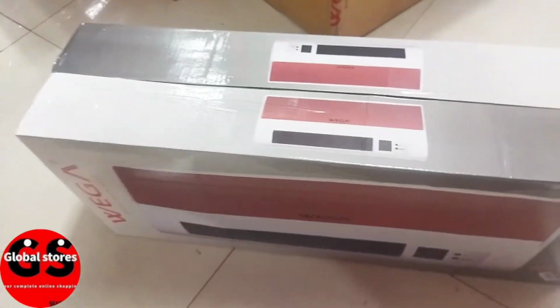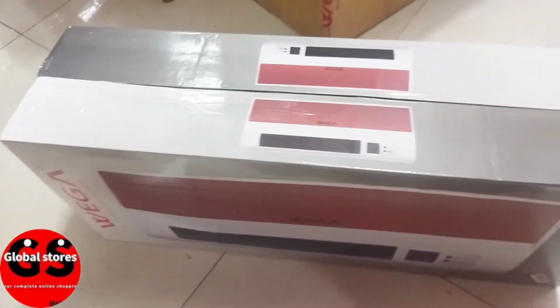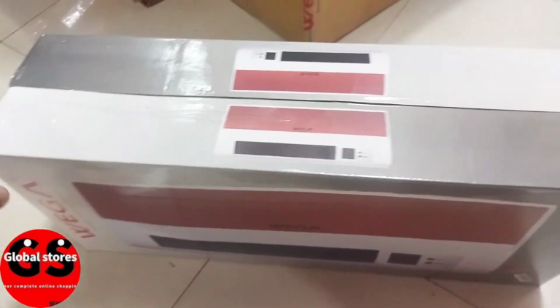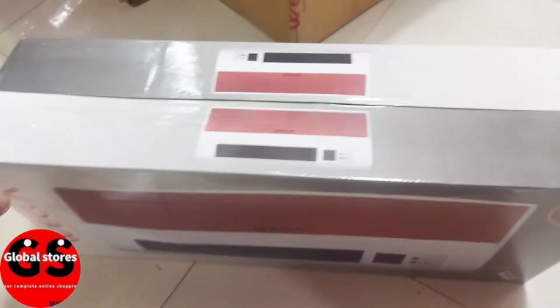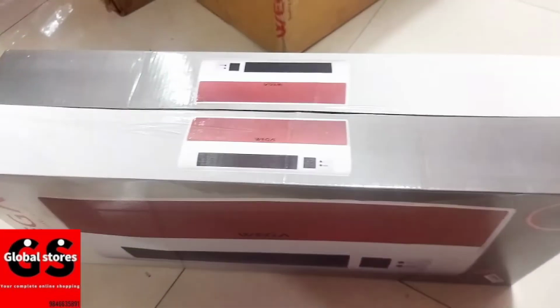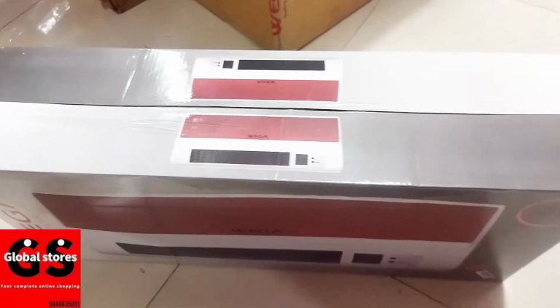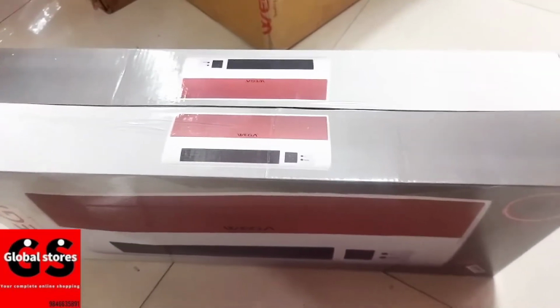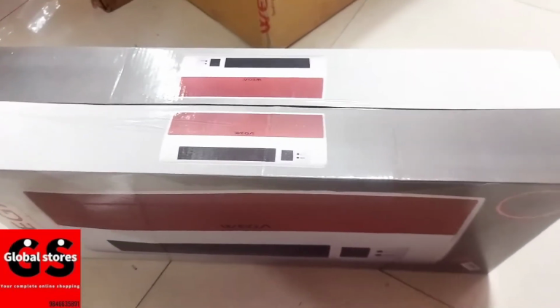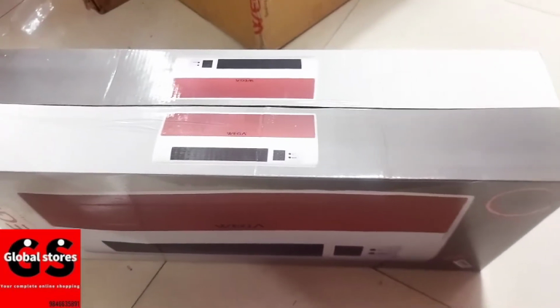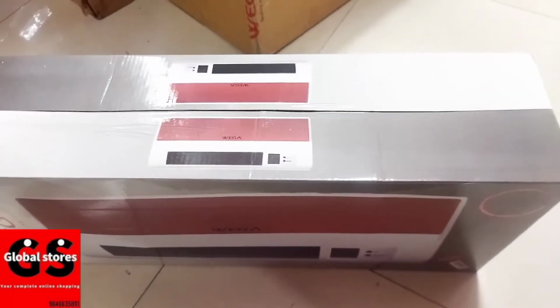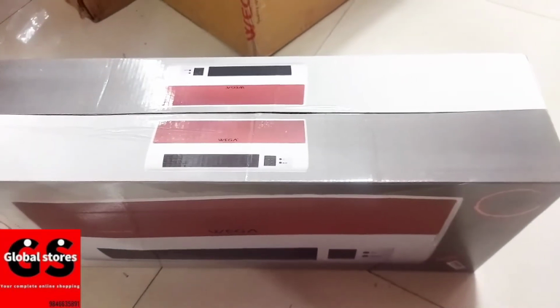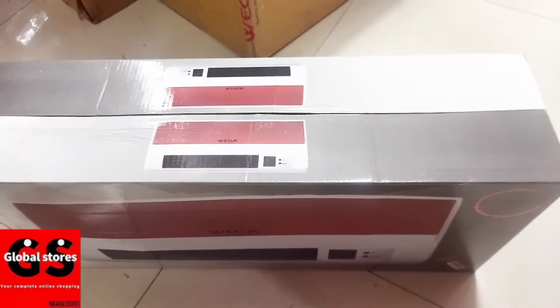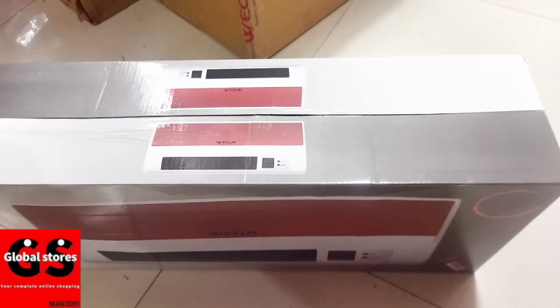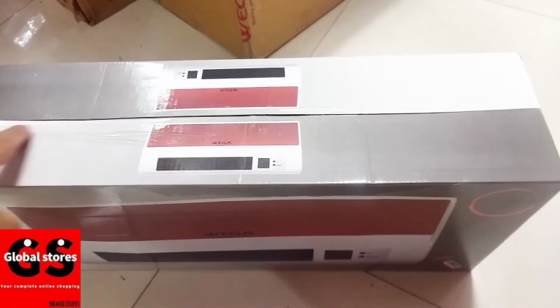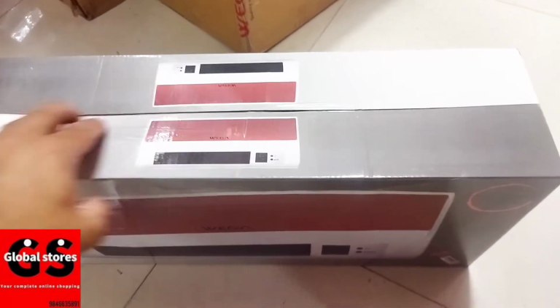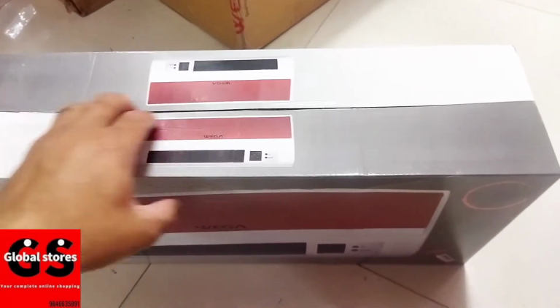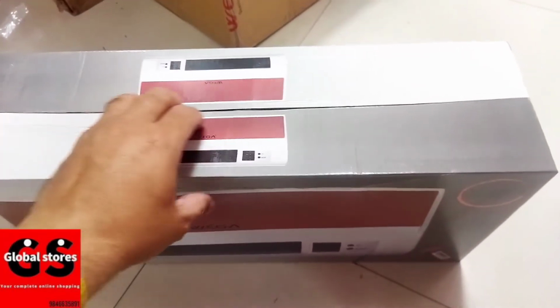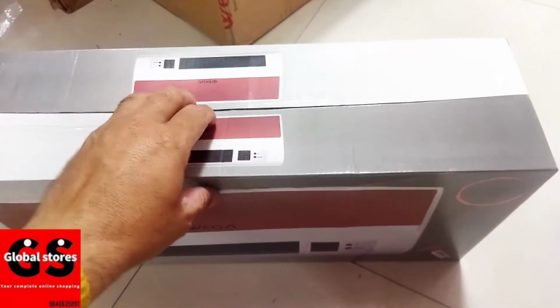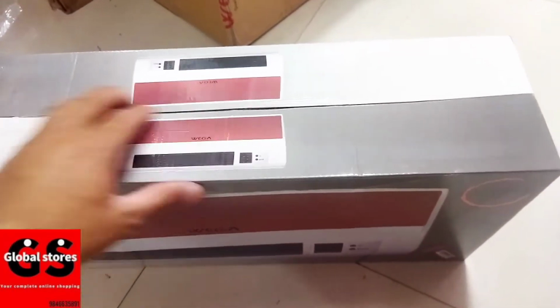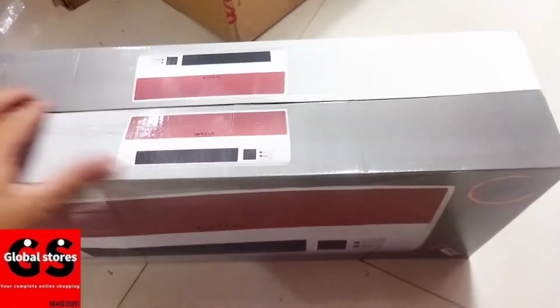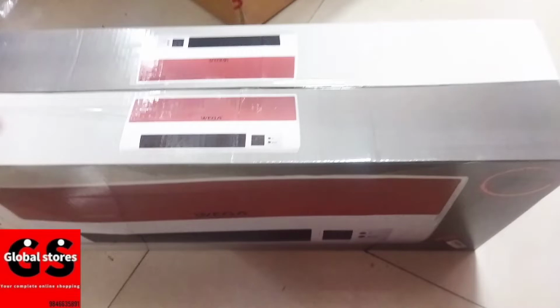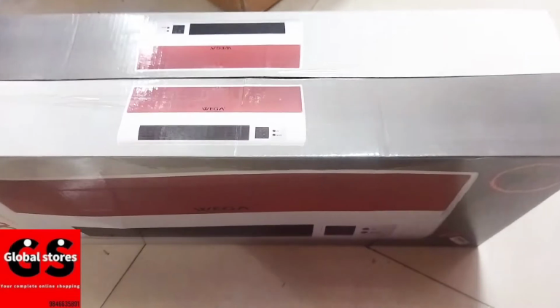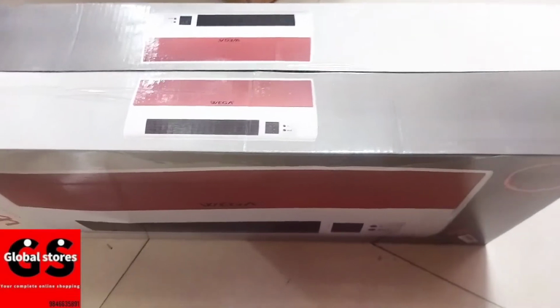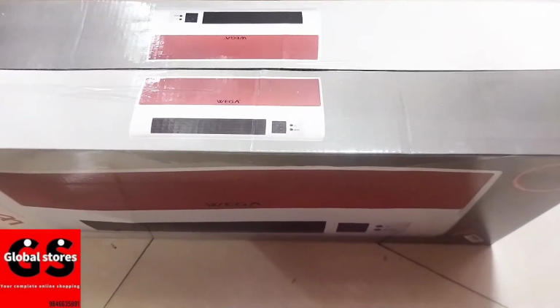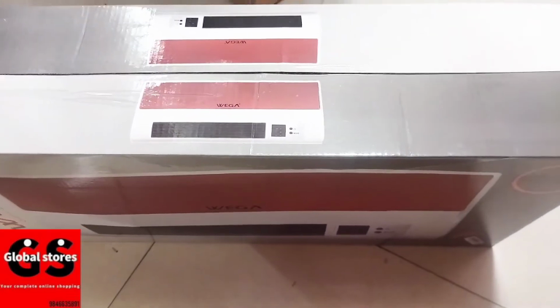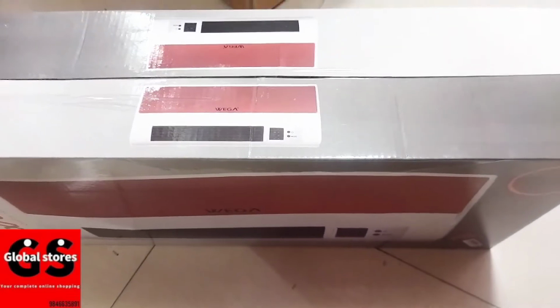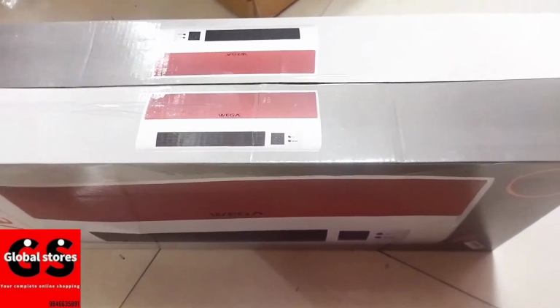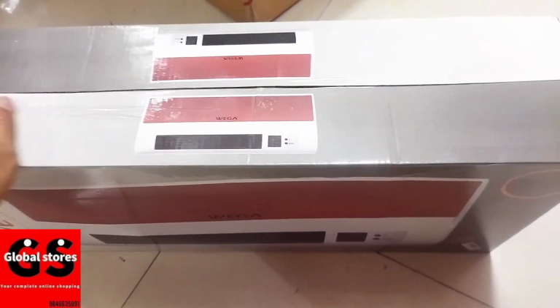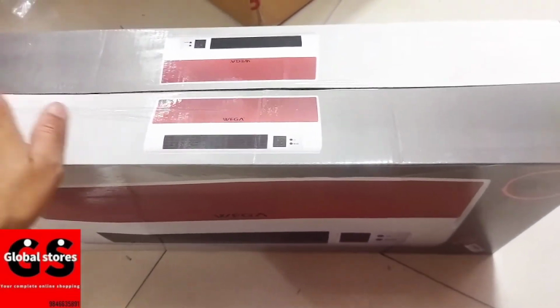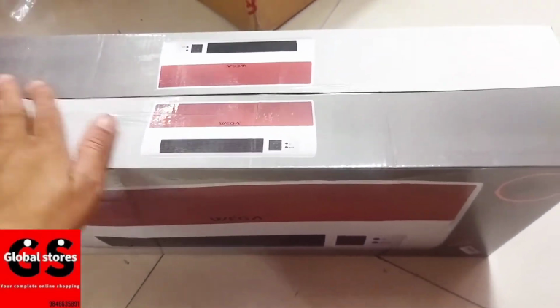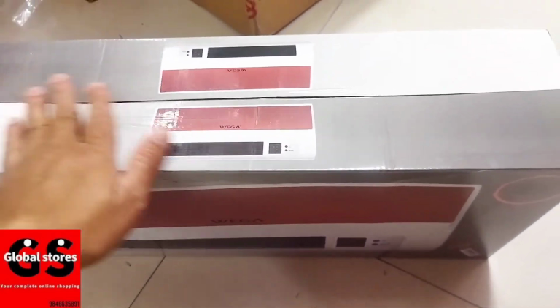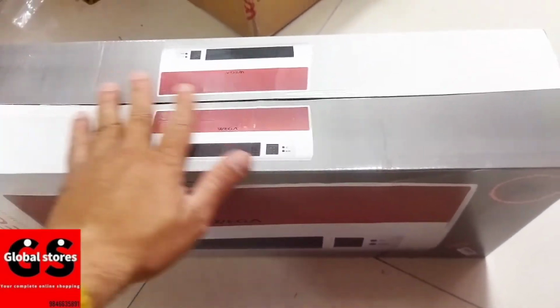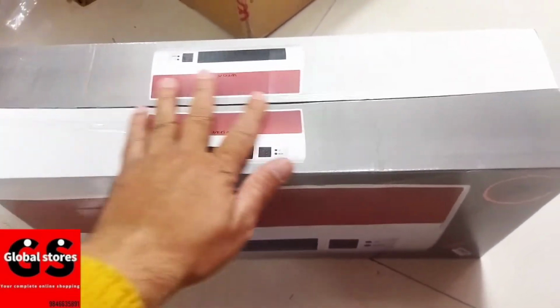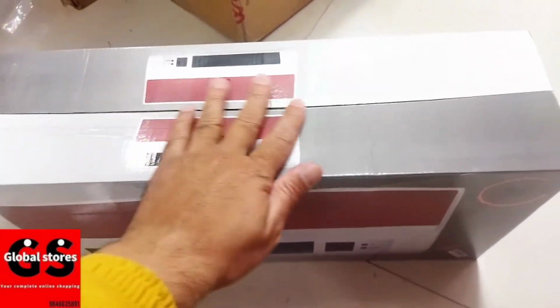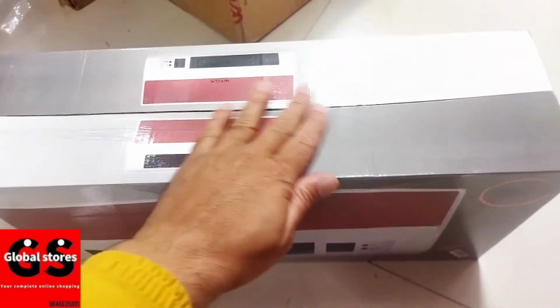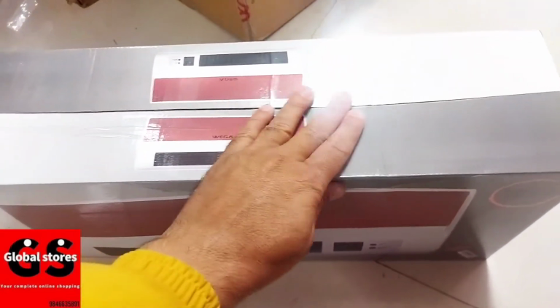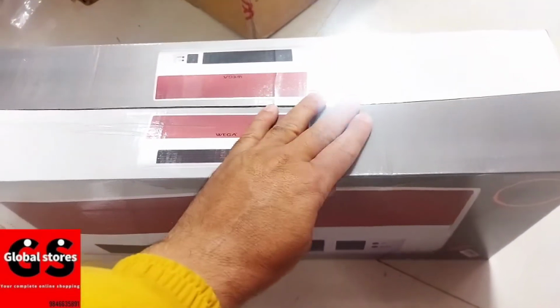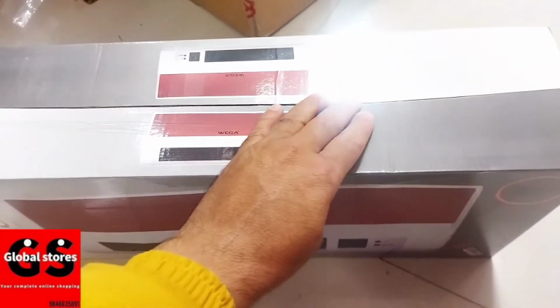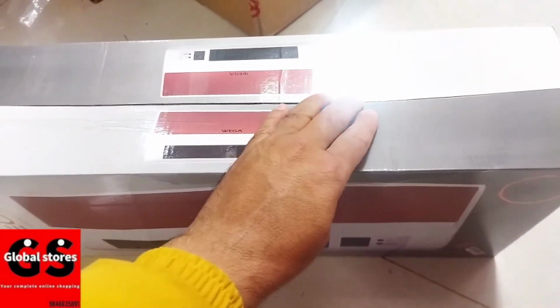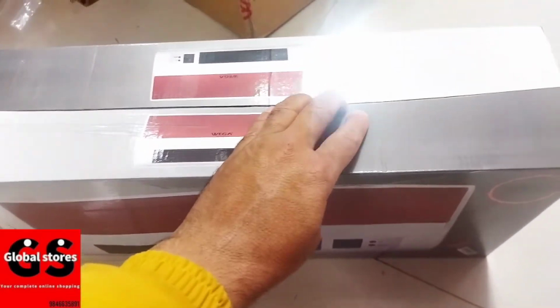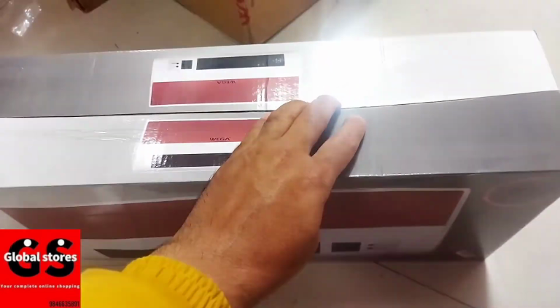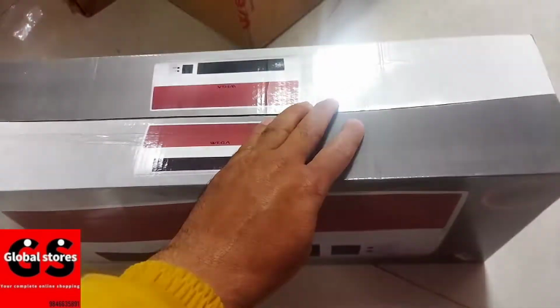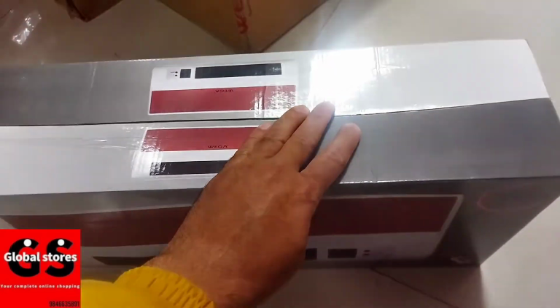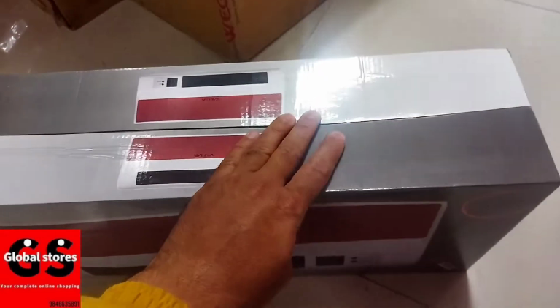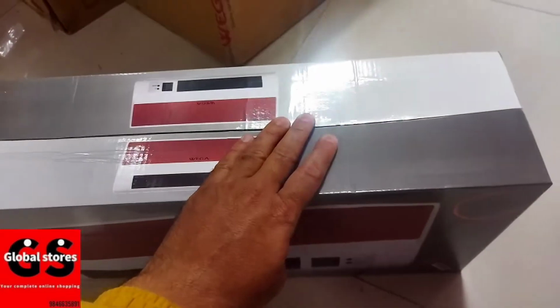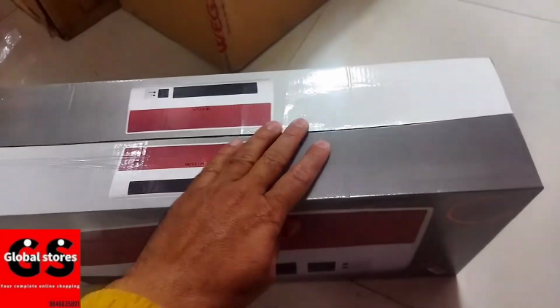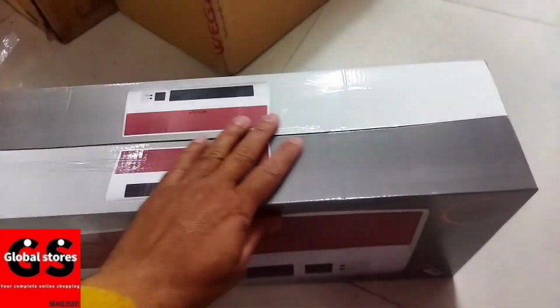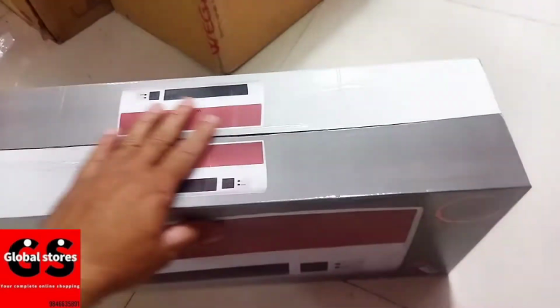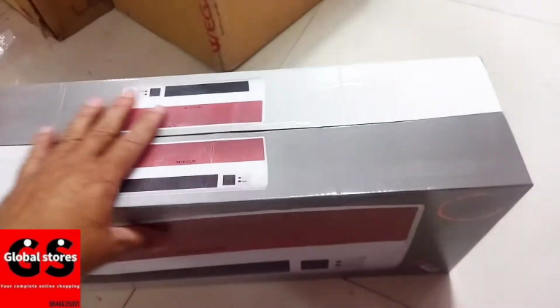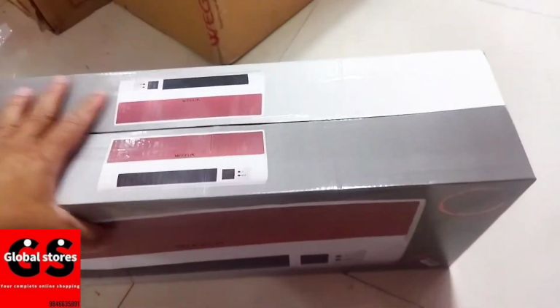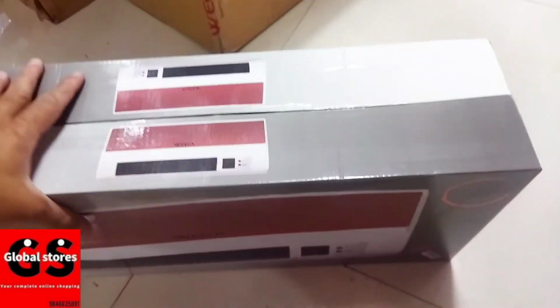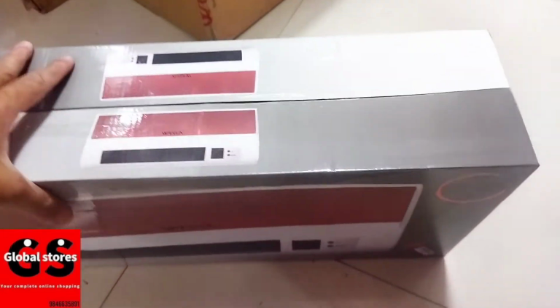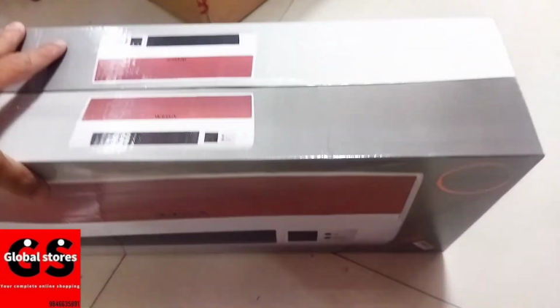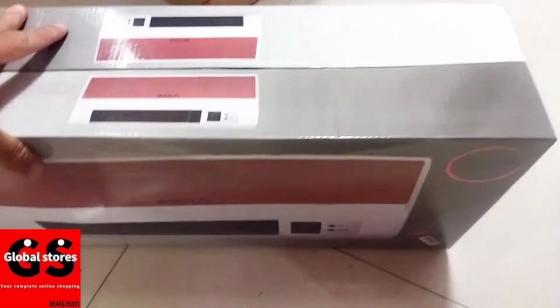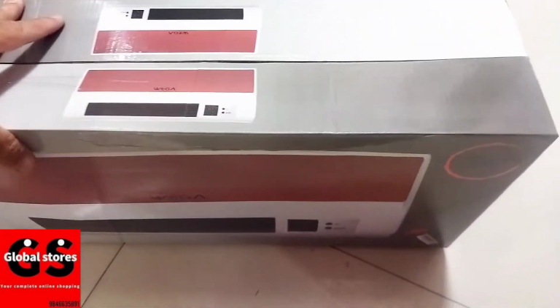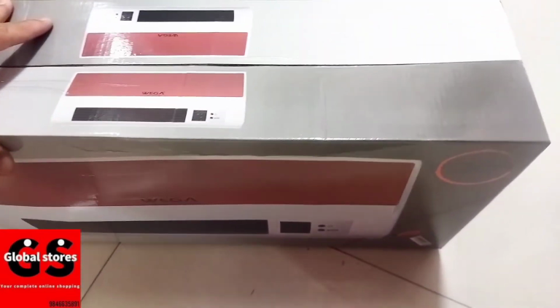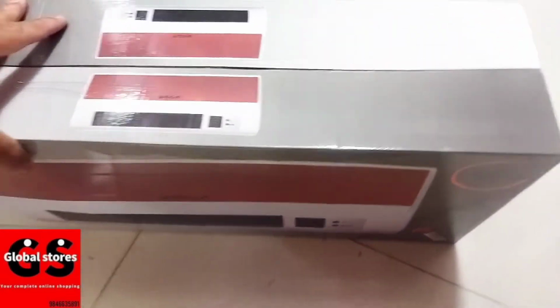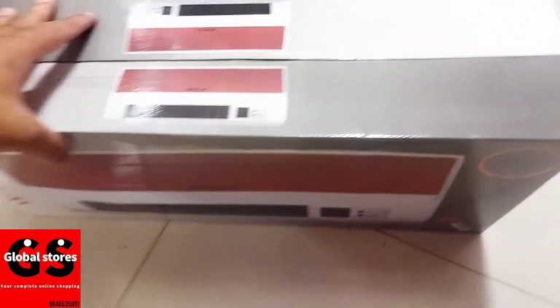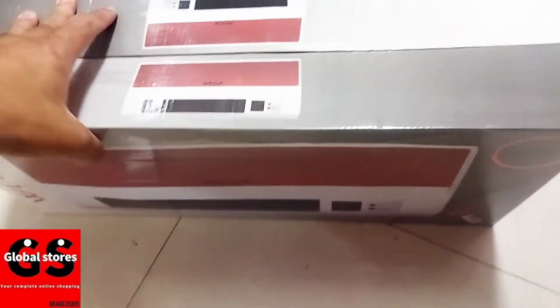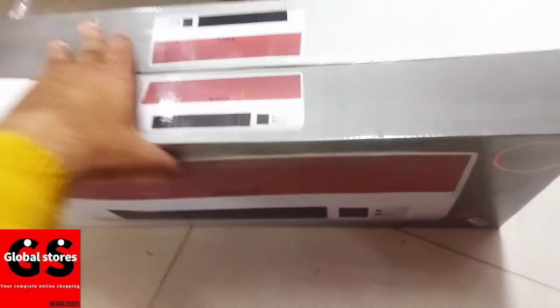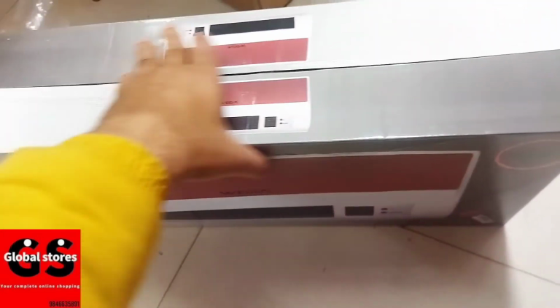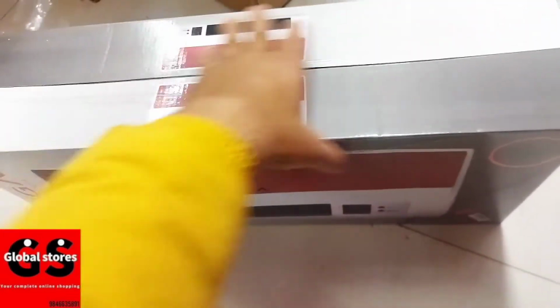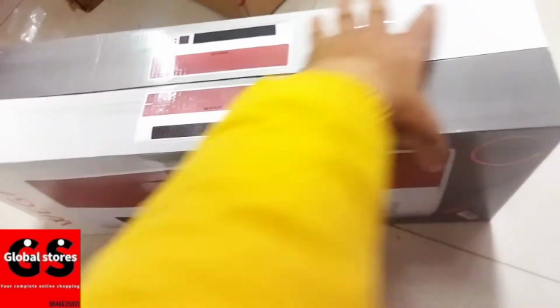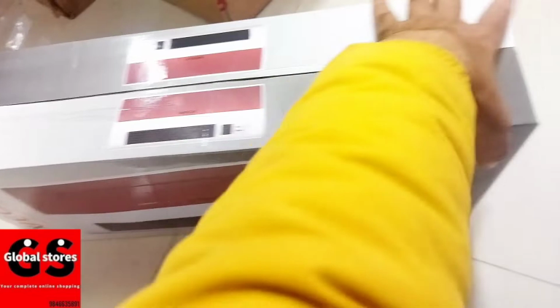Hello everyone, this is the fan heater. This is the first time we have to do this. And in the early months, we have to do this.